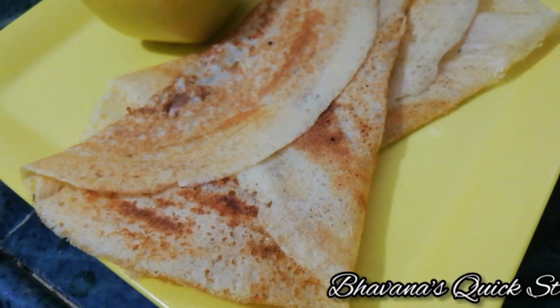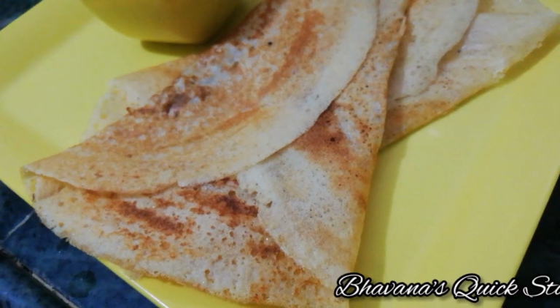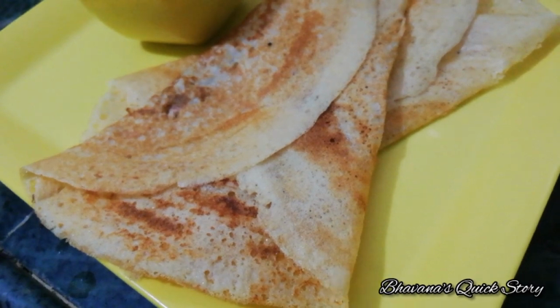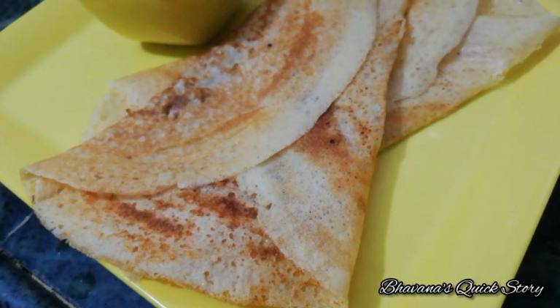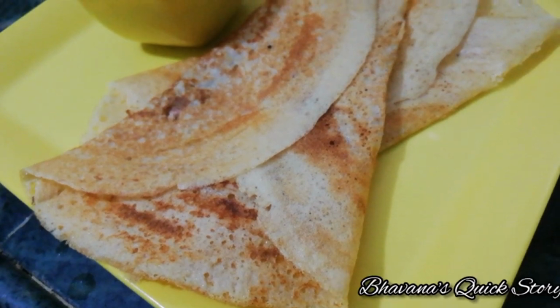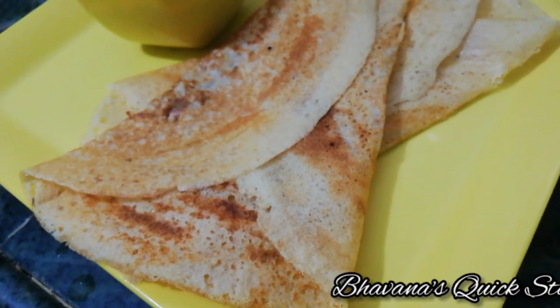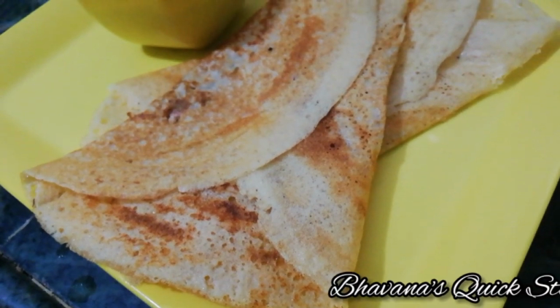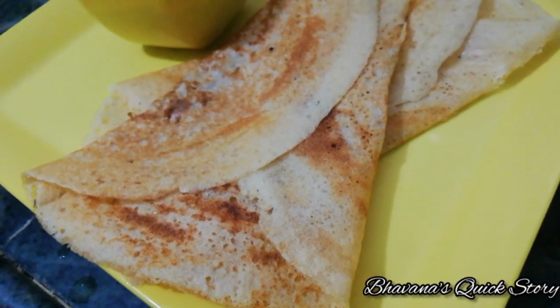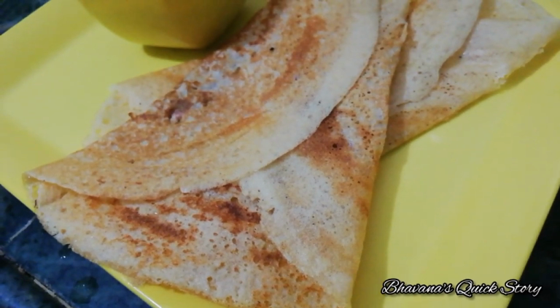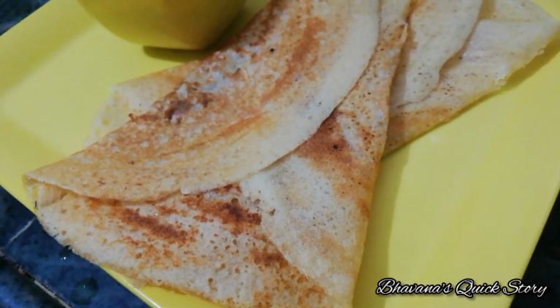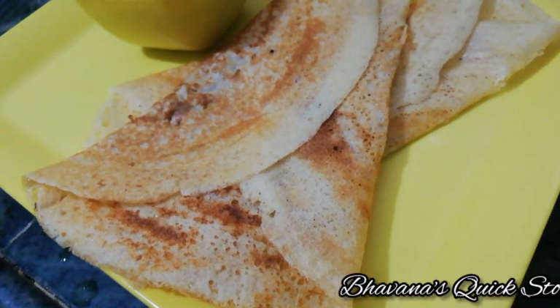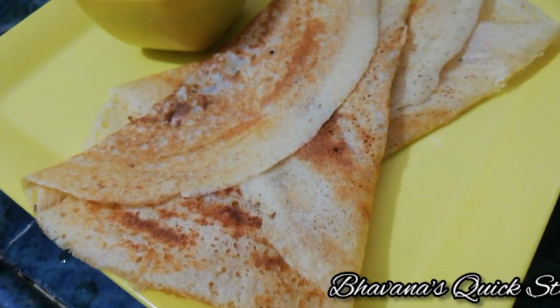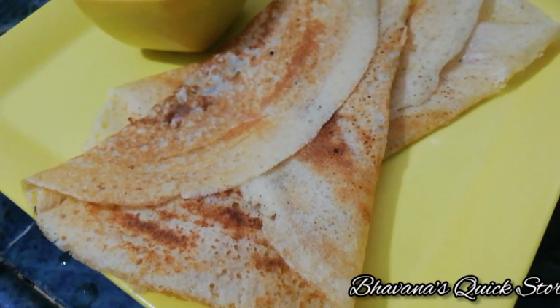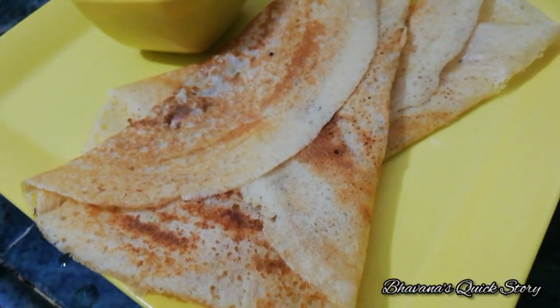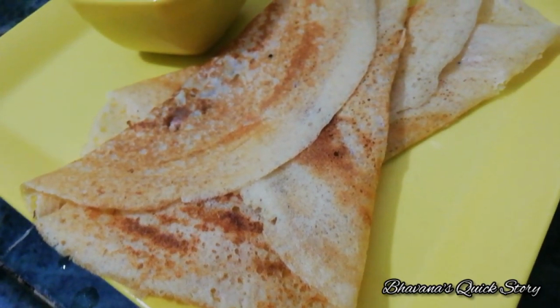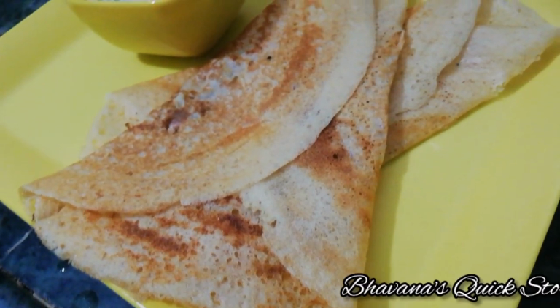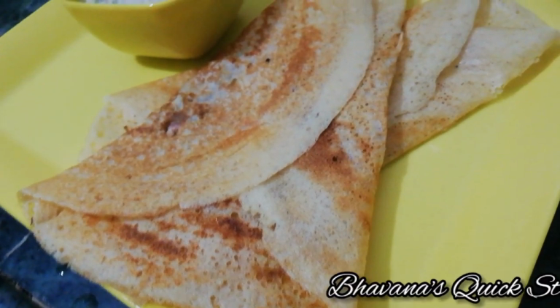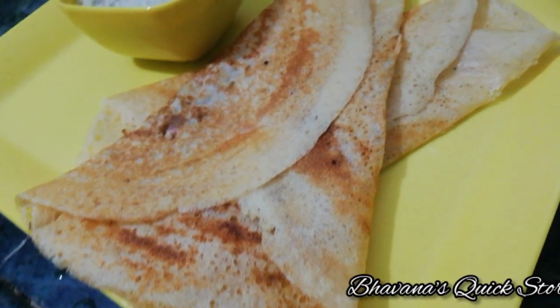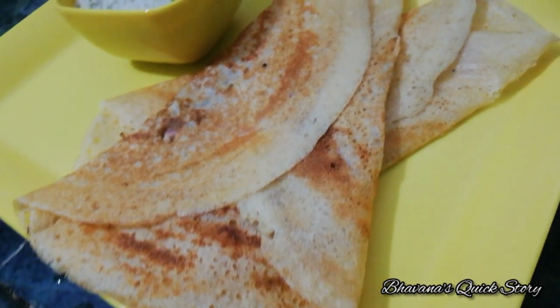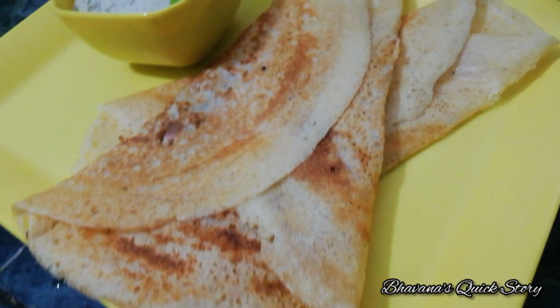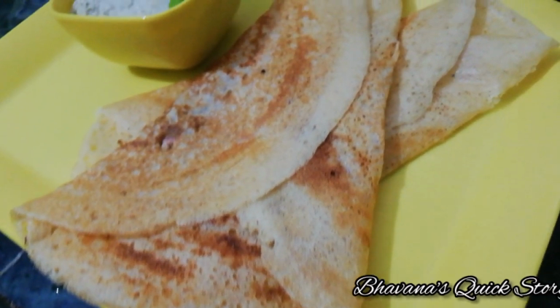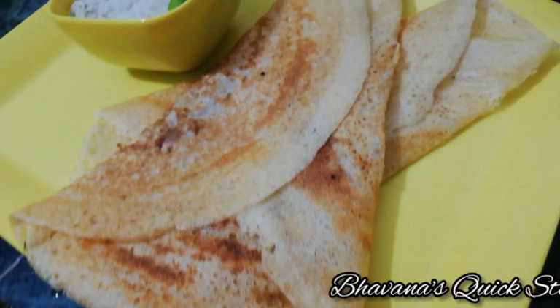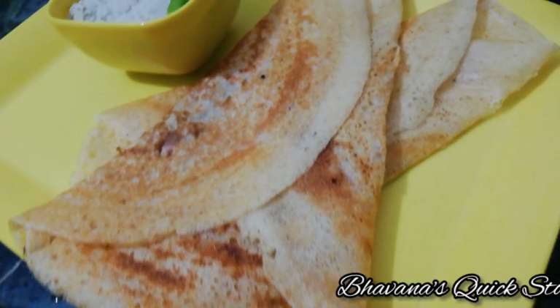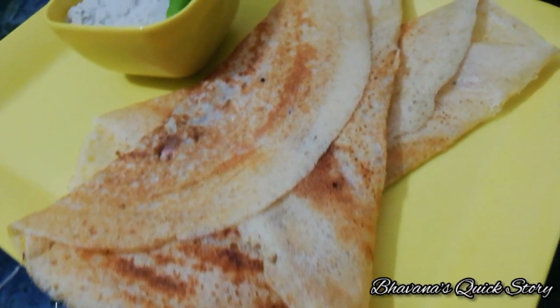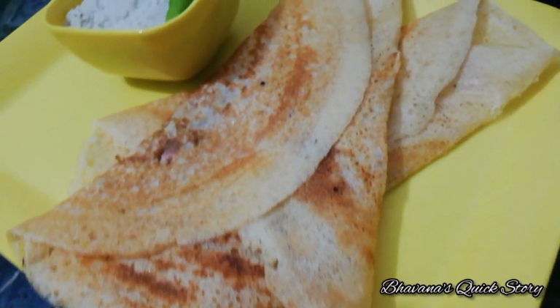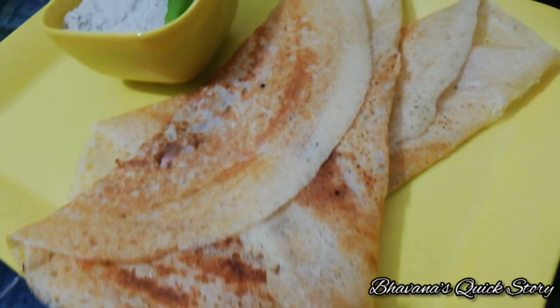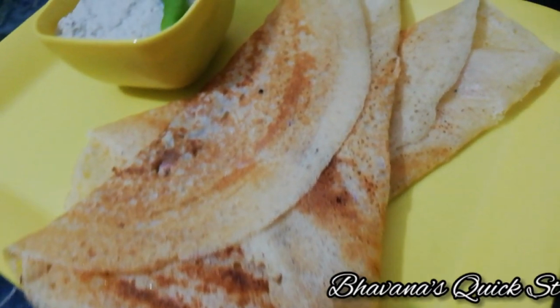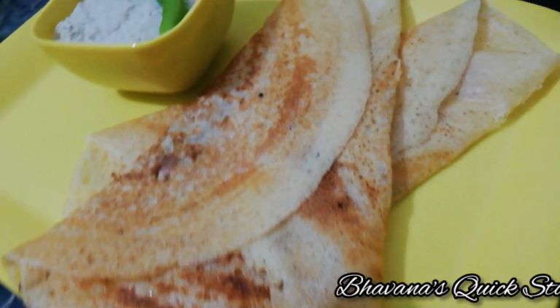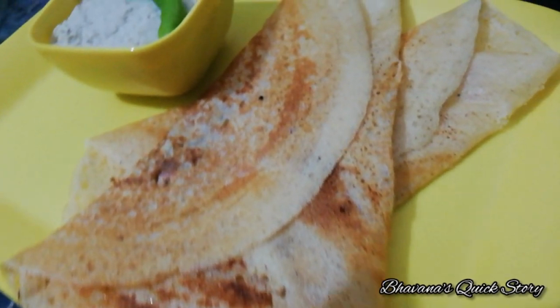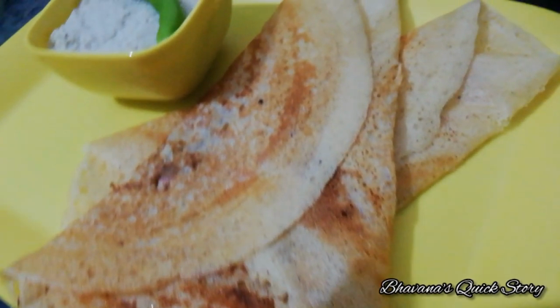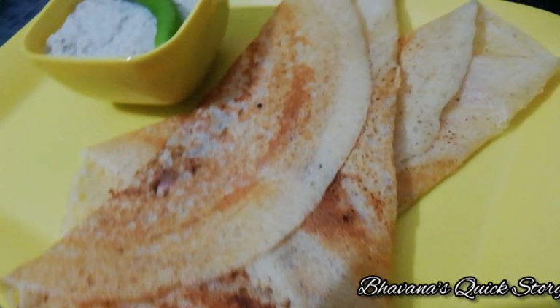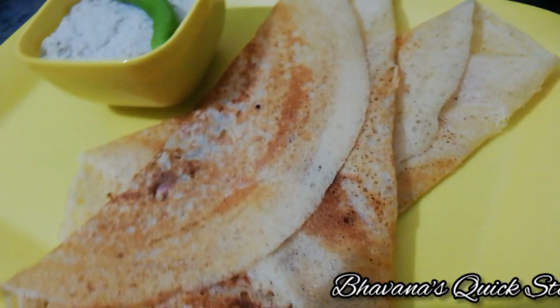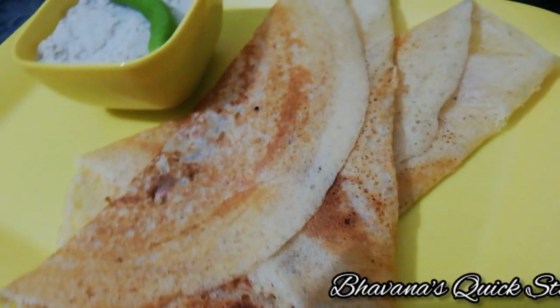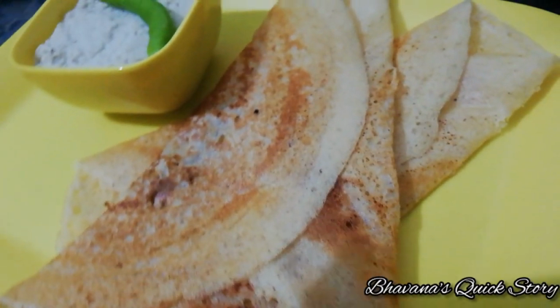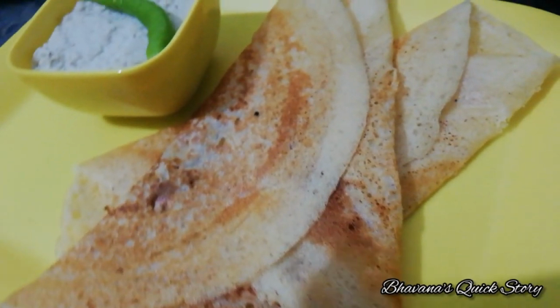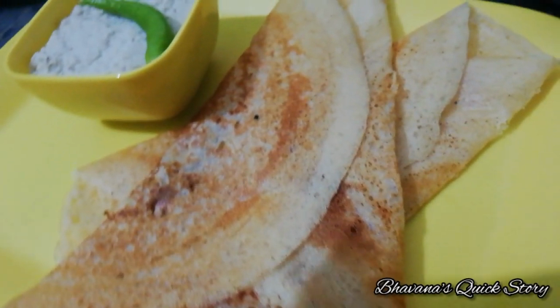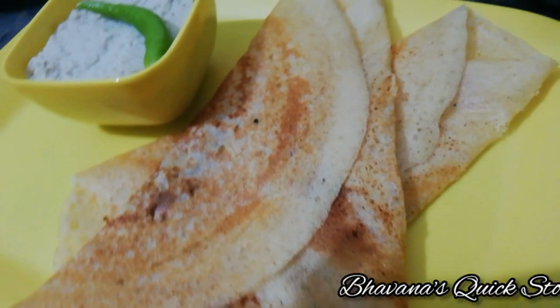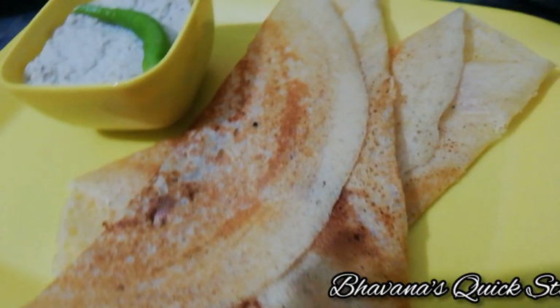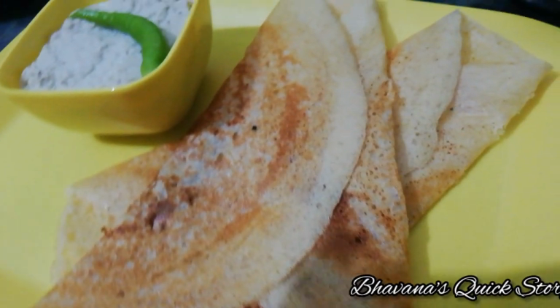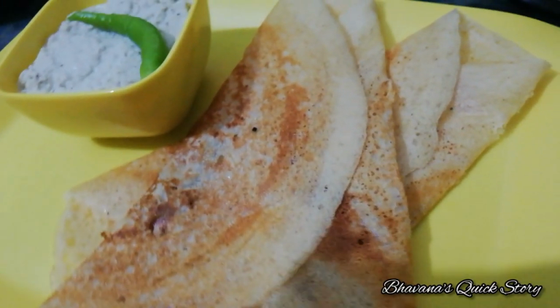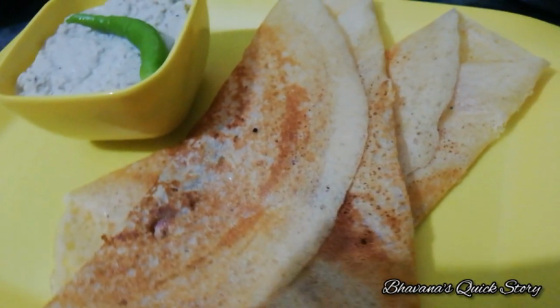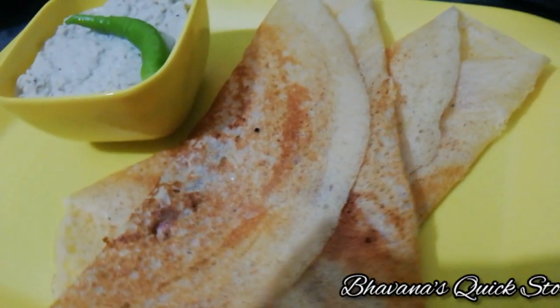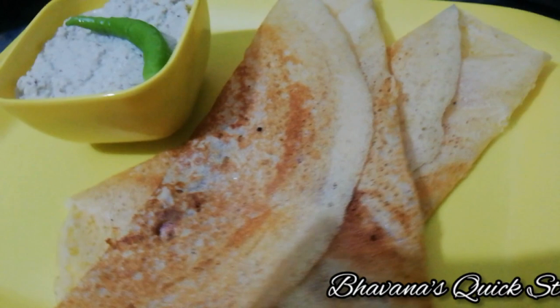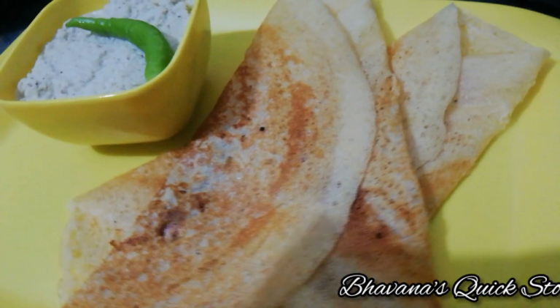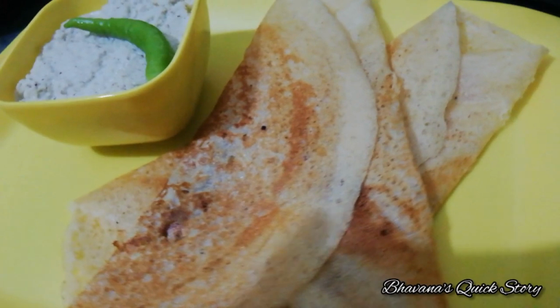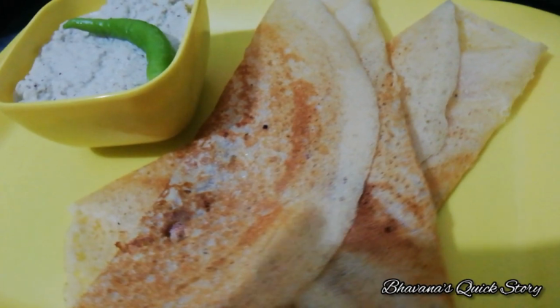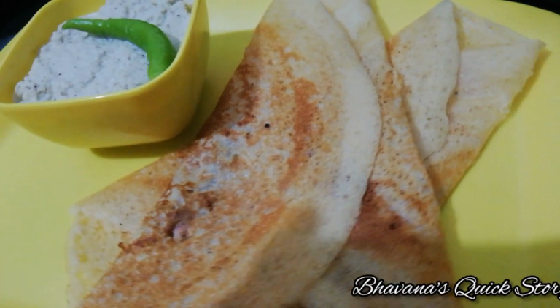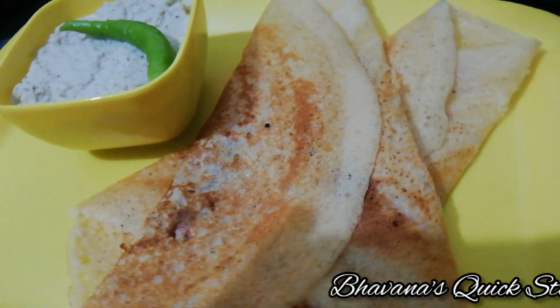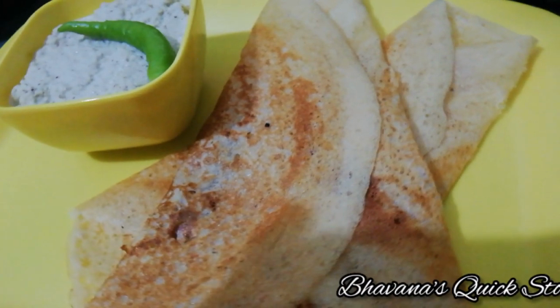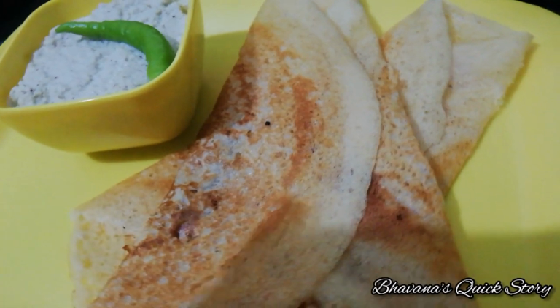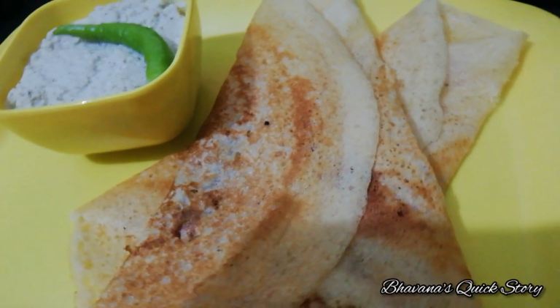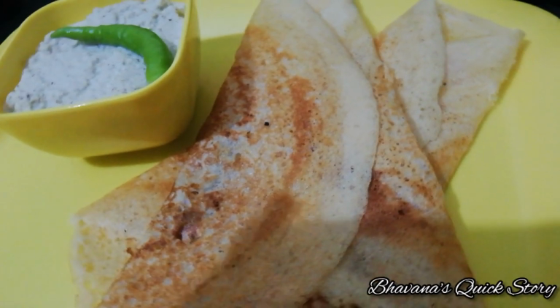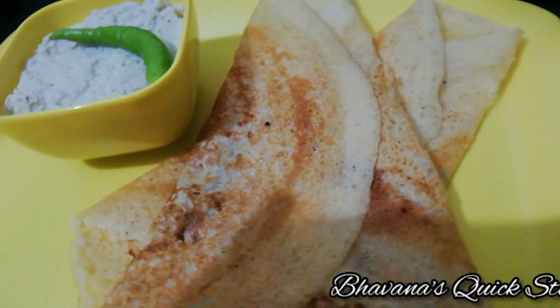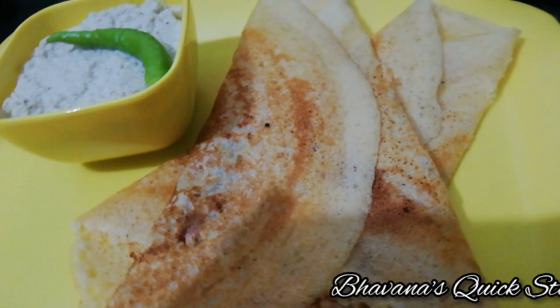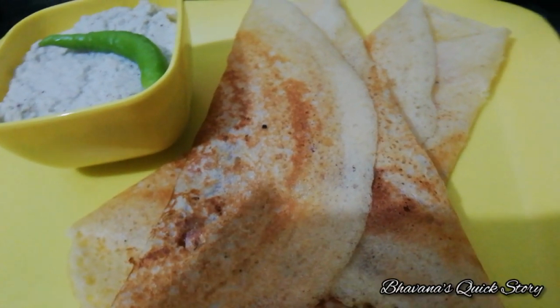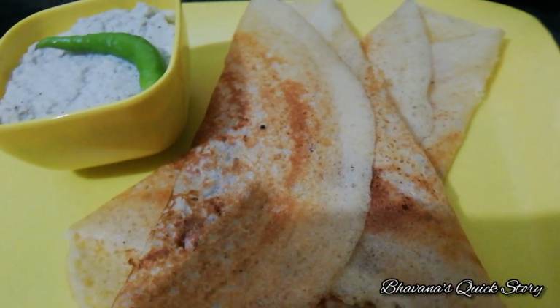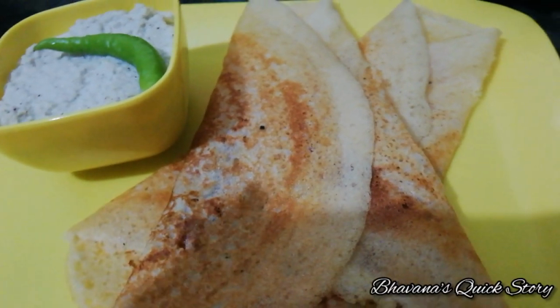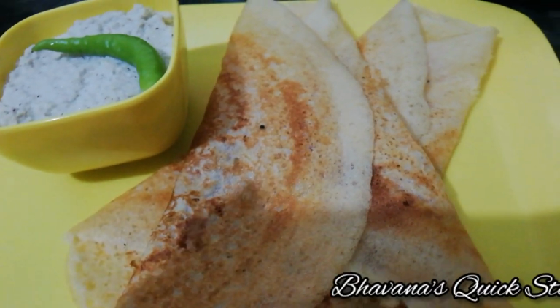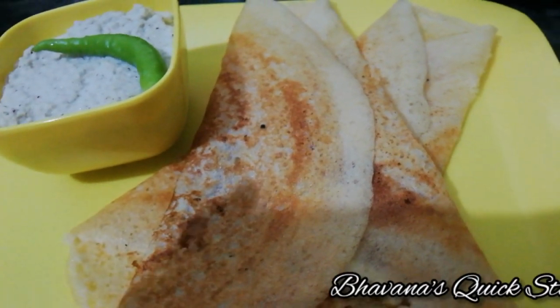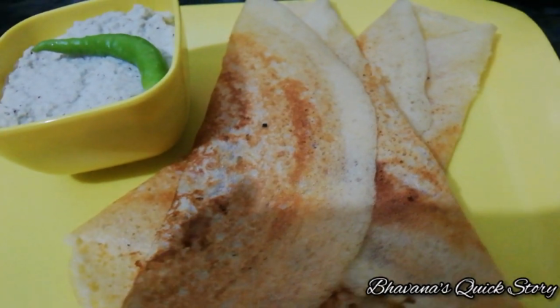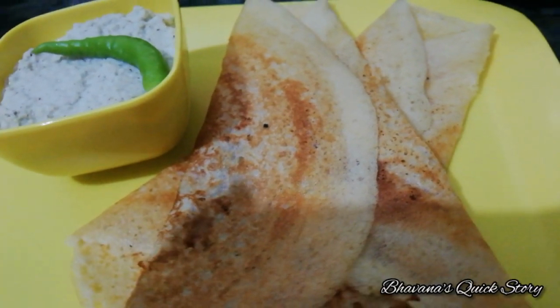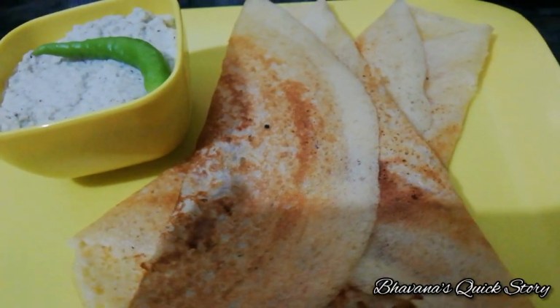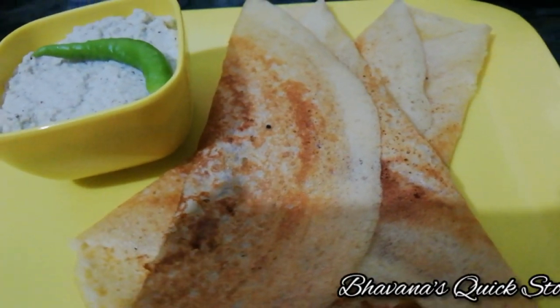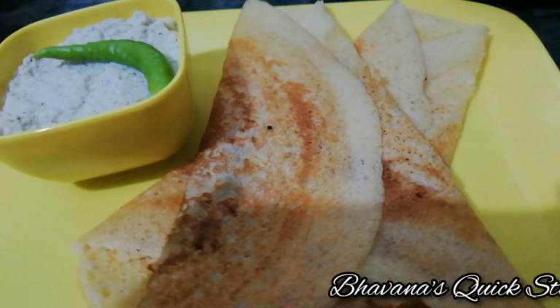Let's make this dish crispy. Let's get started making this dish.